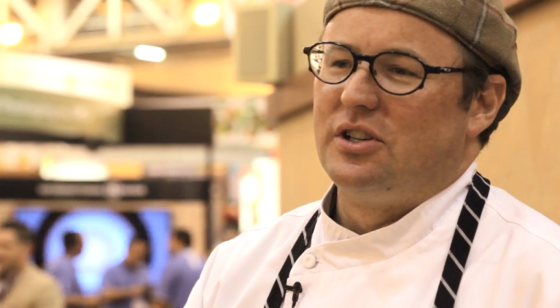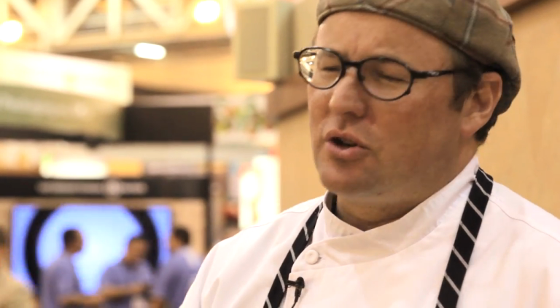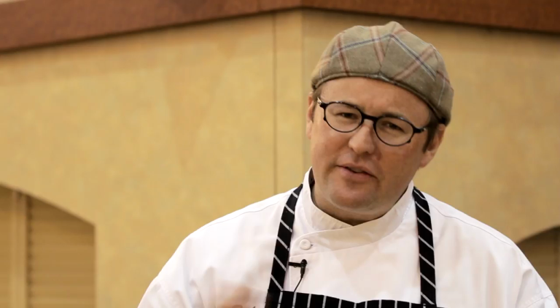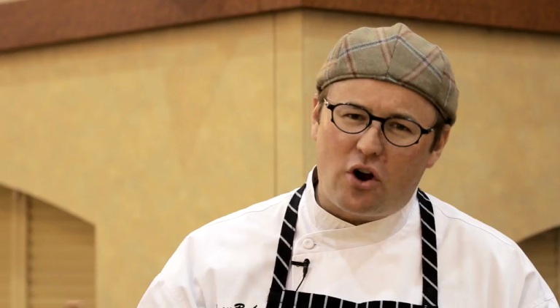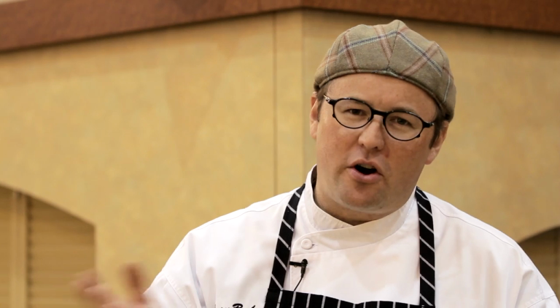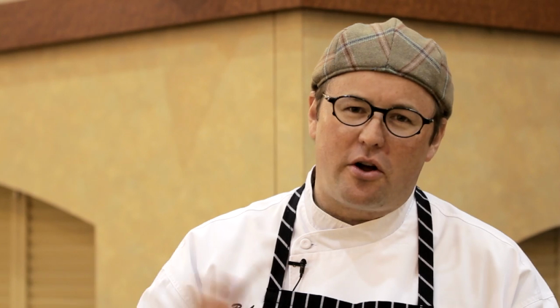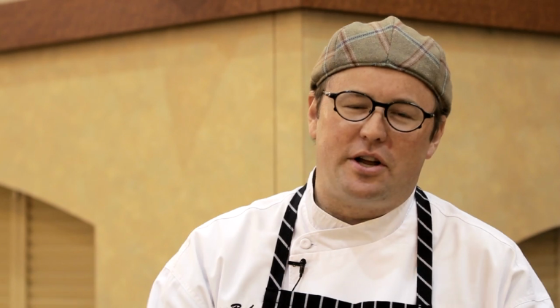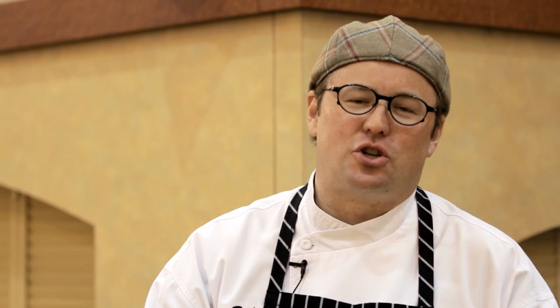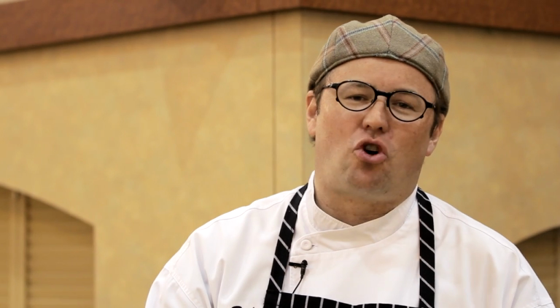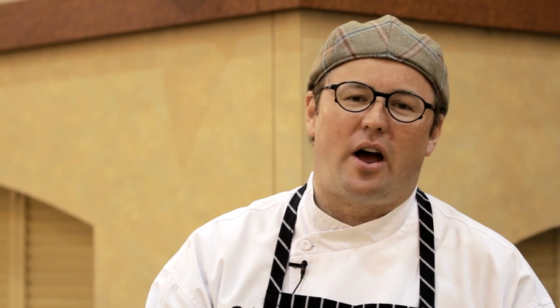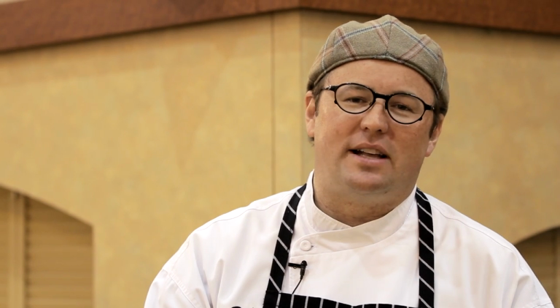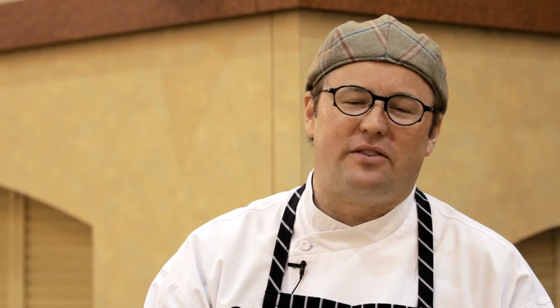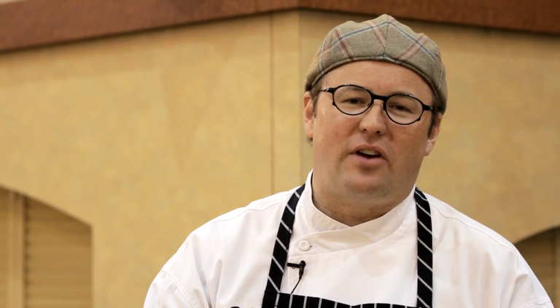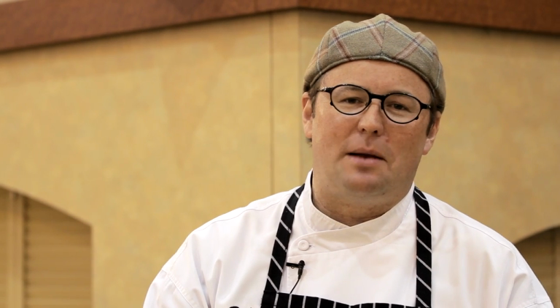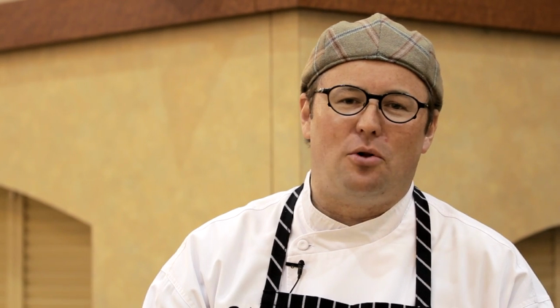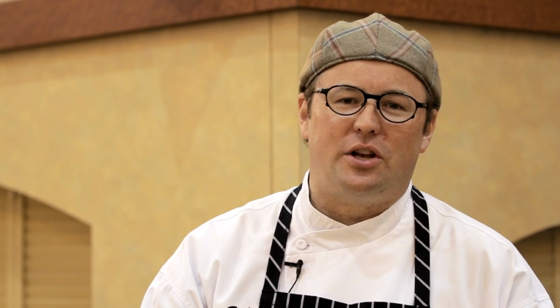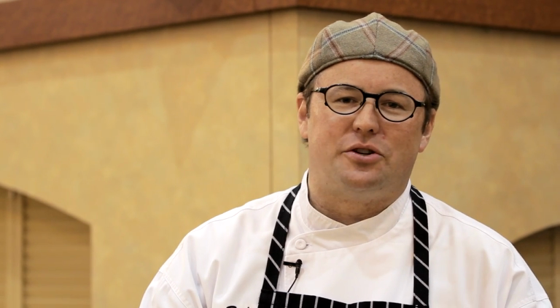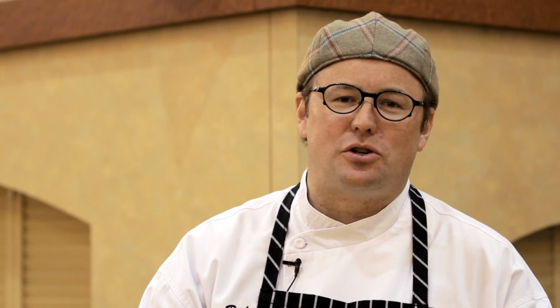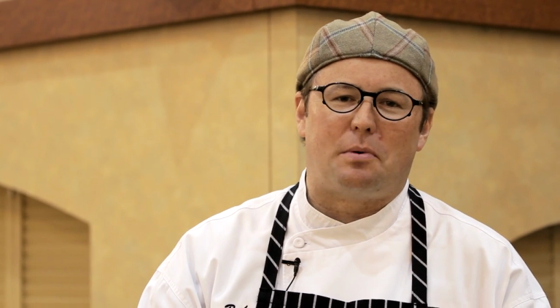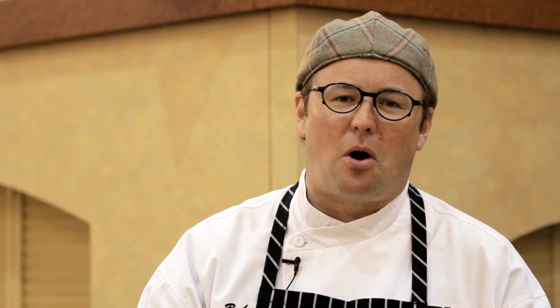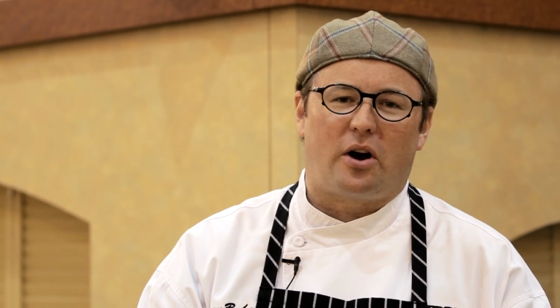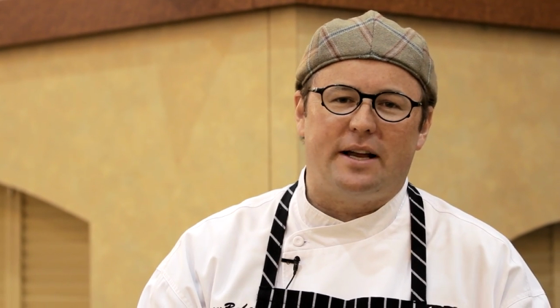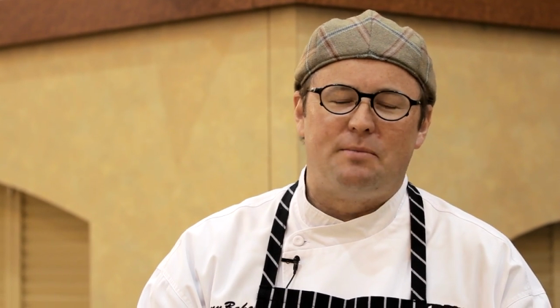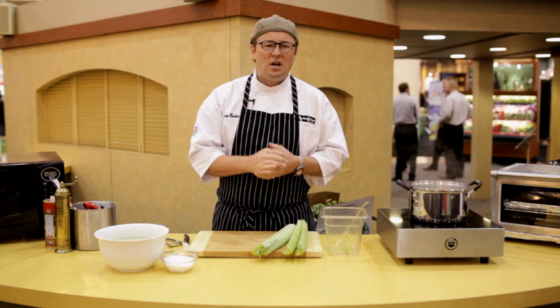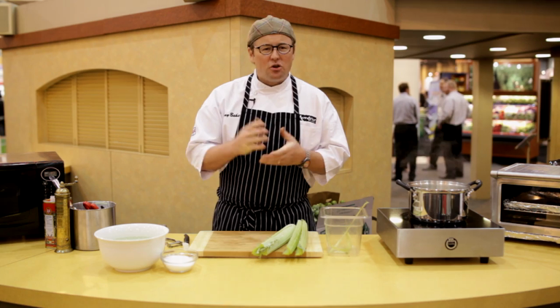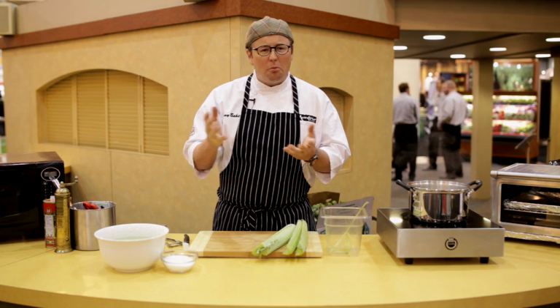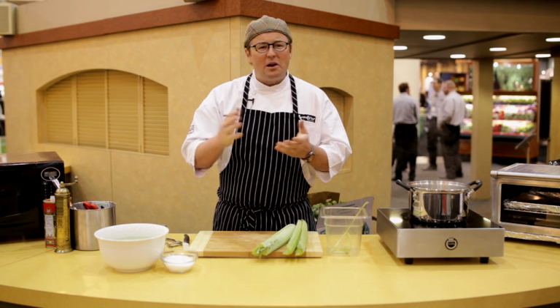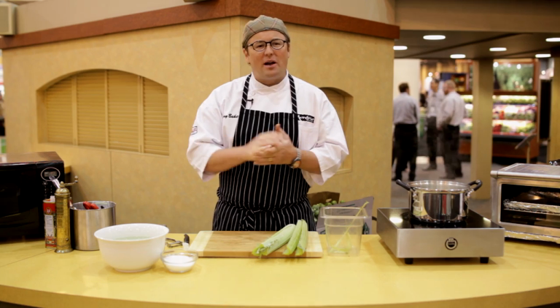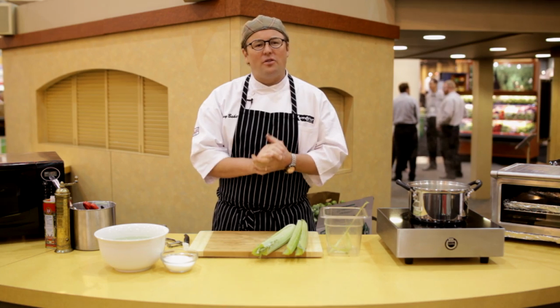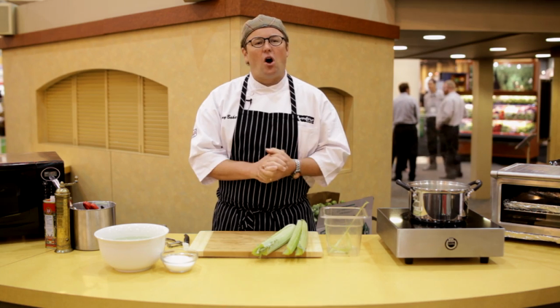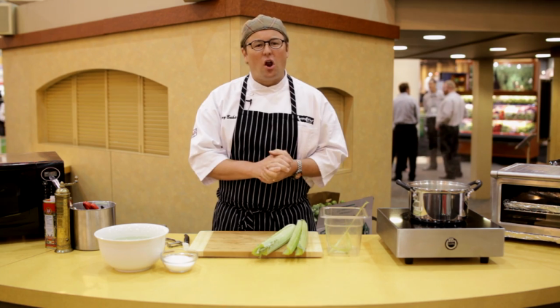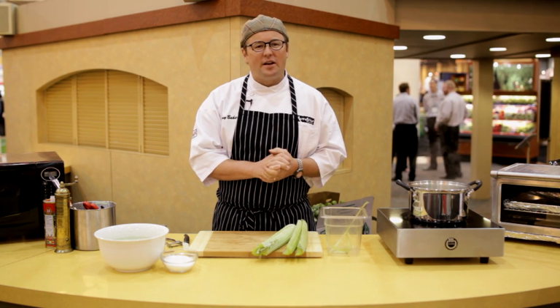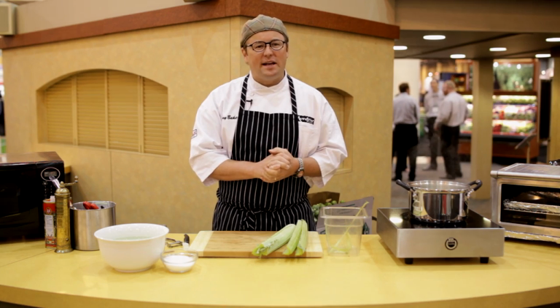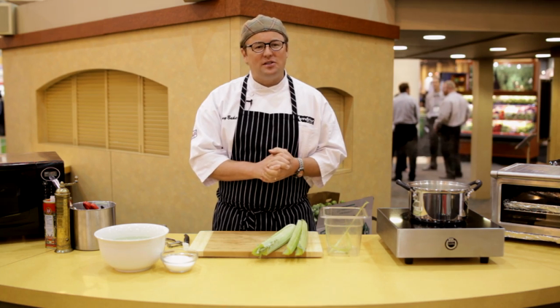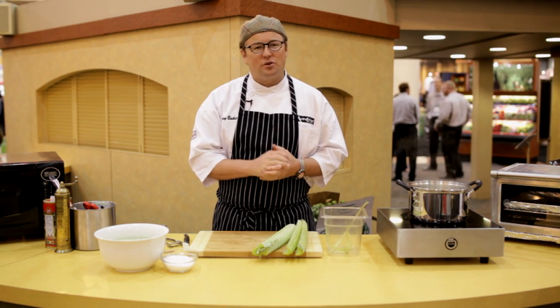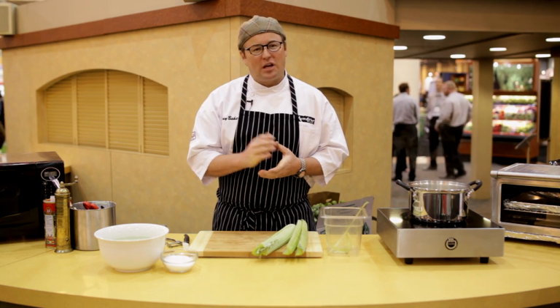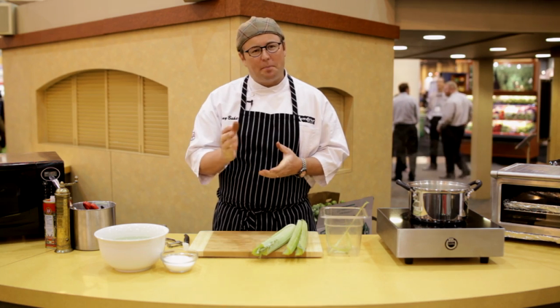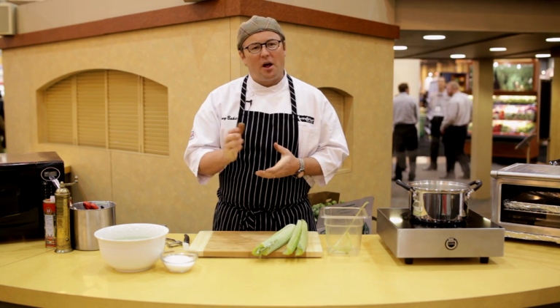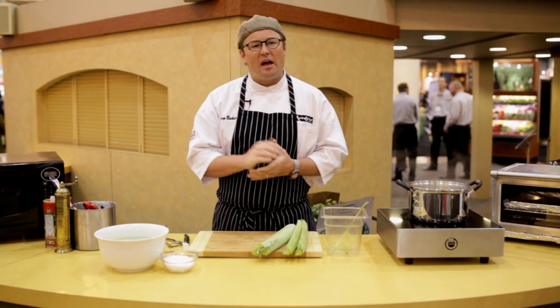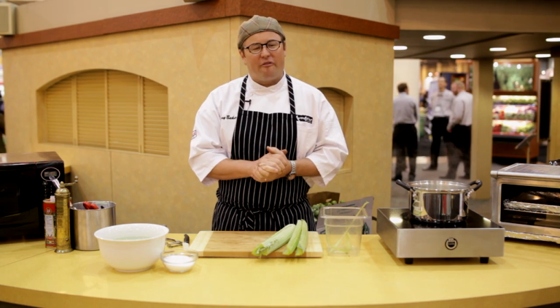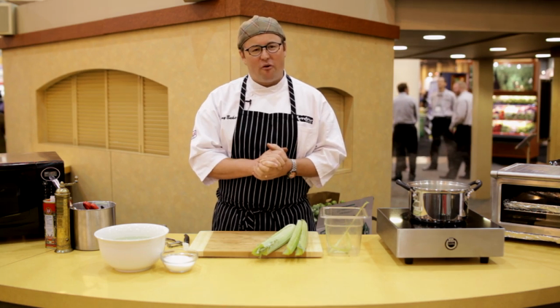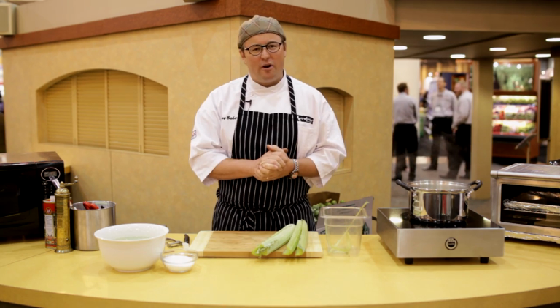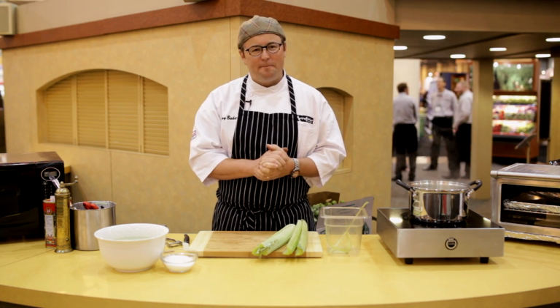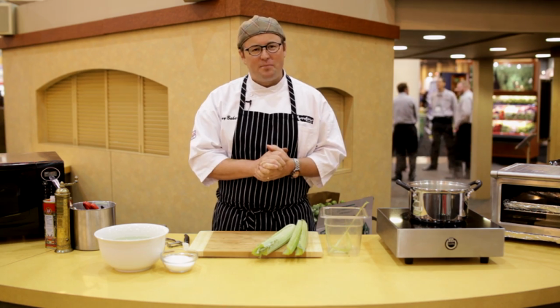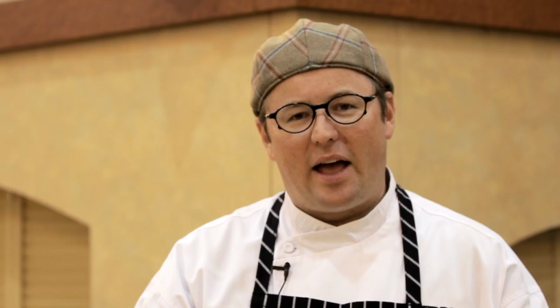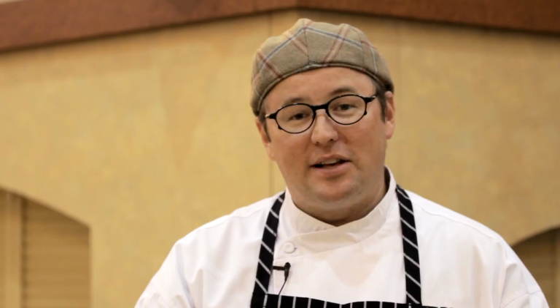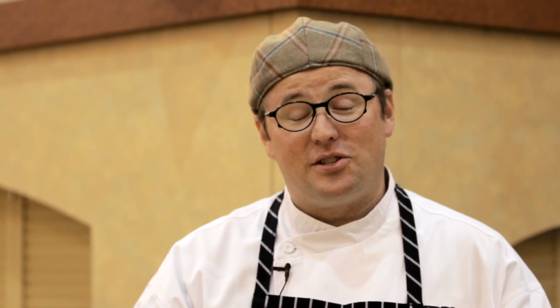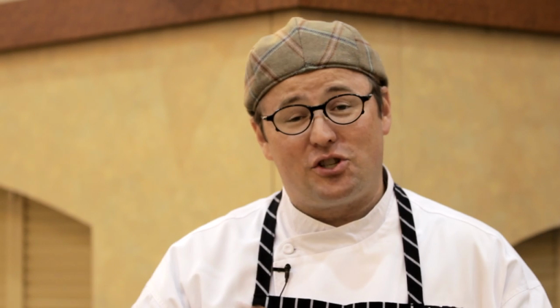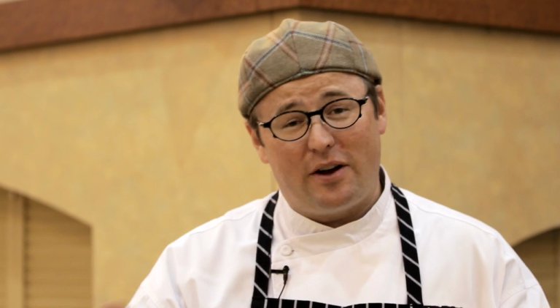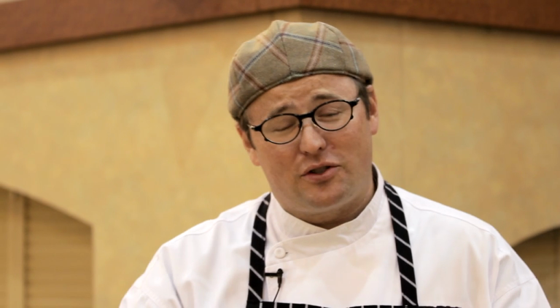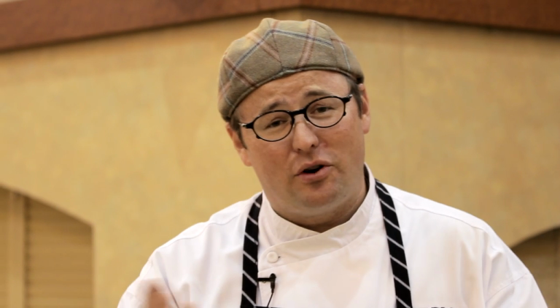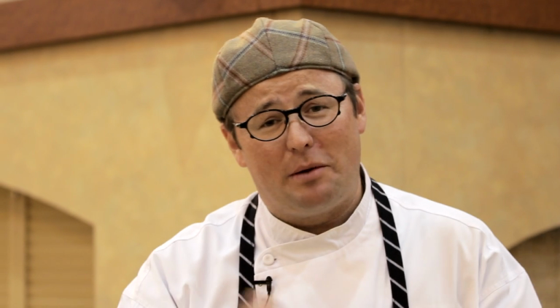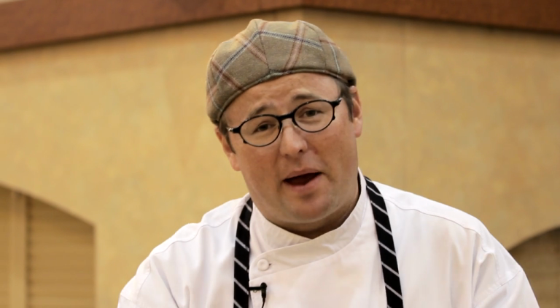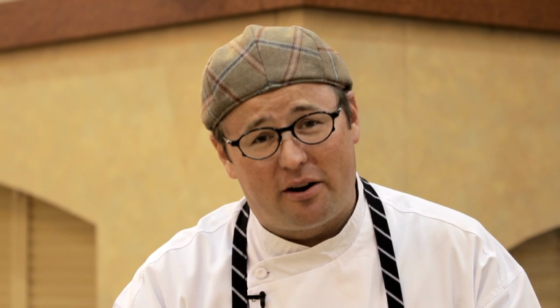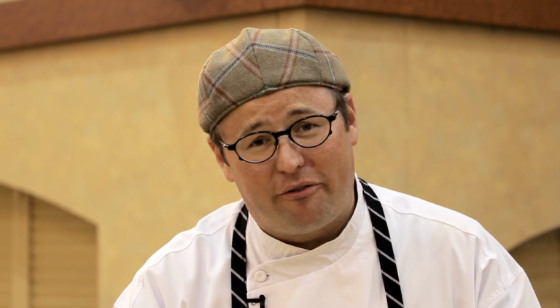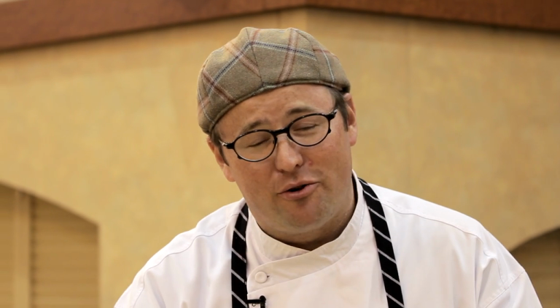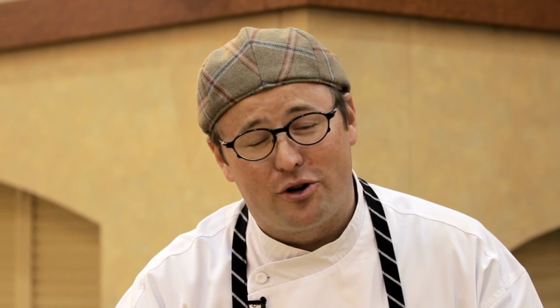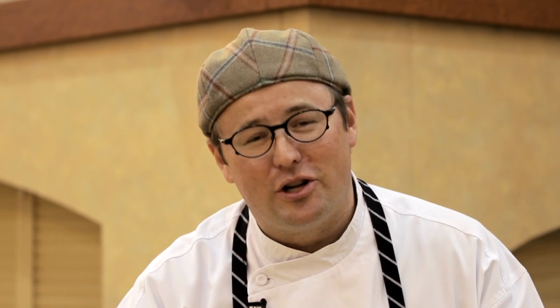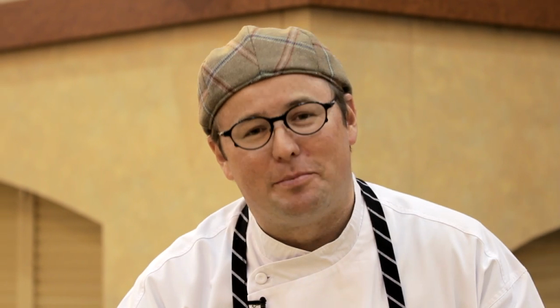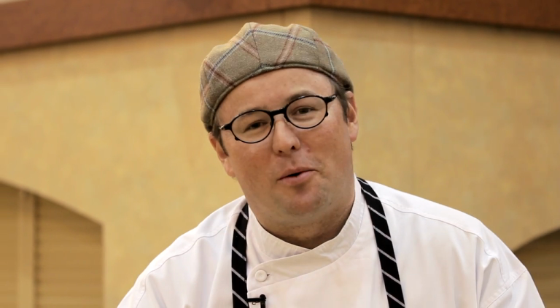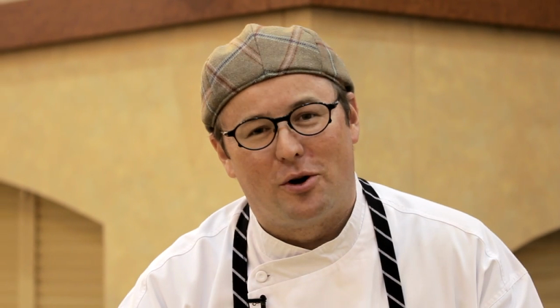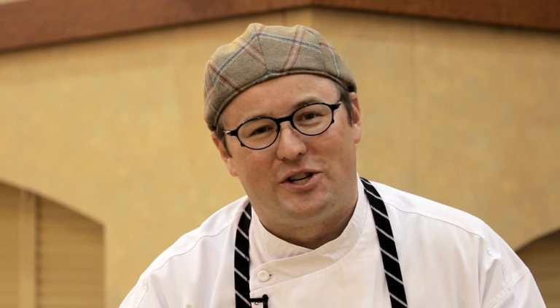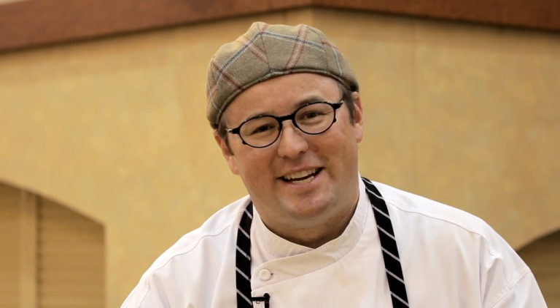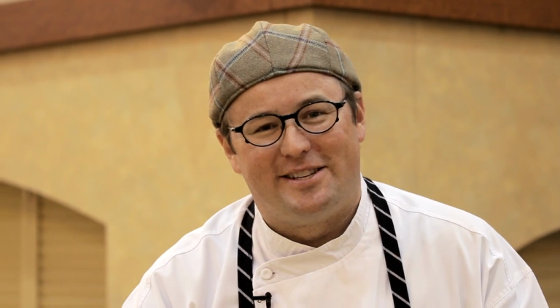So give cardone a try. It's available in your supermarket, normally around the holidays, so keep an eye out for it. This is Chef Tony Baker — feel good about what you eat.